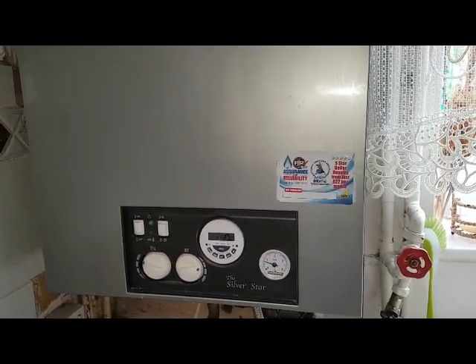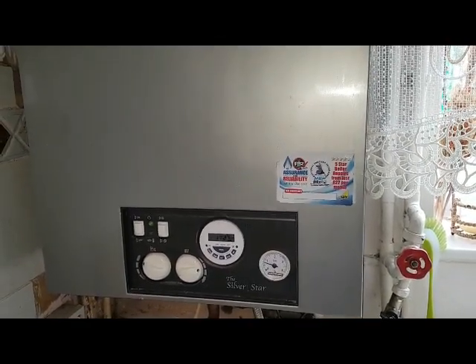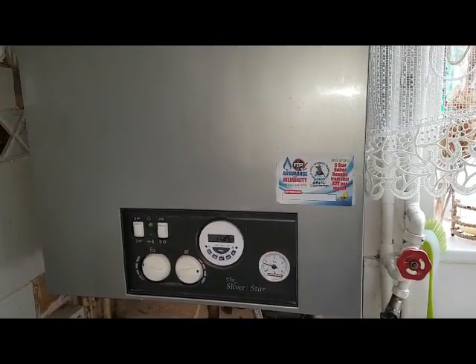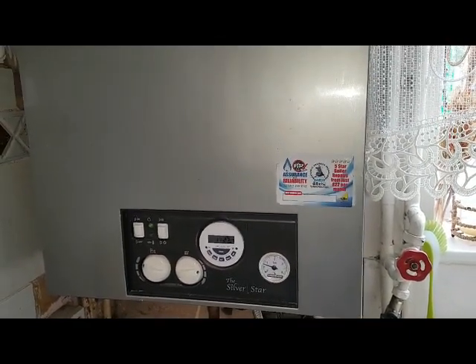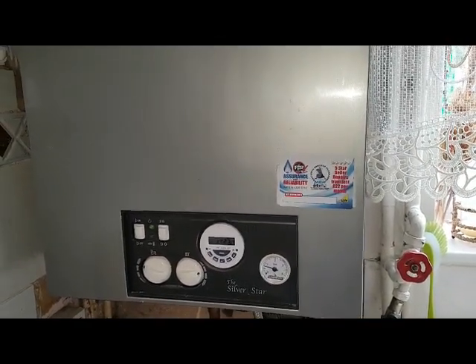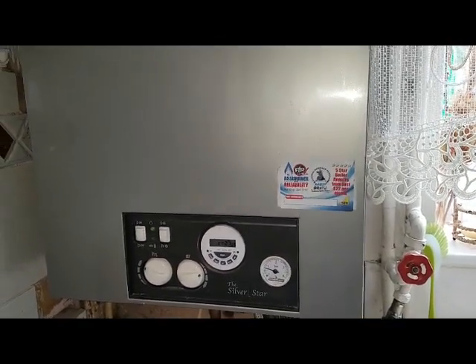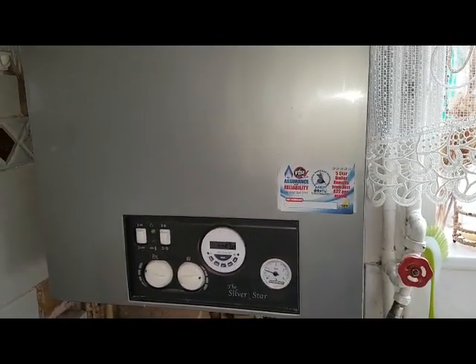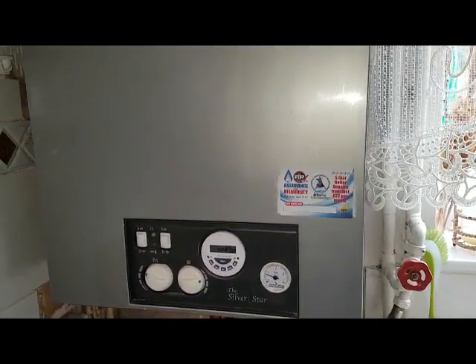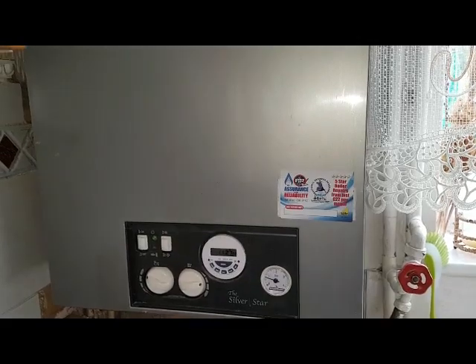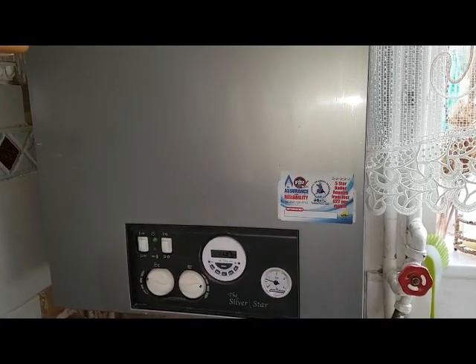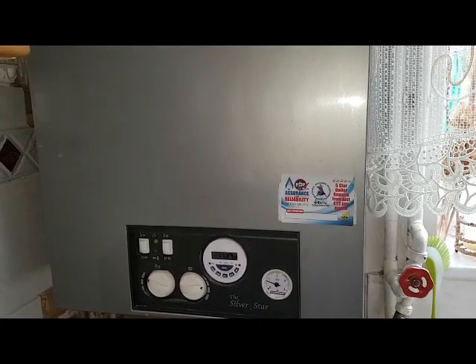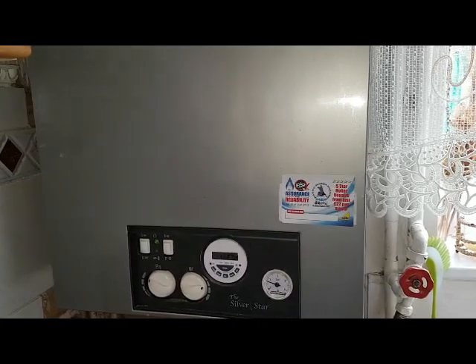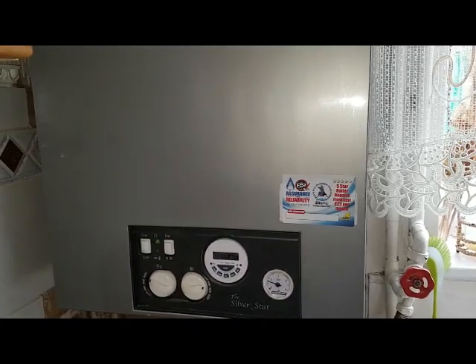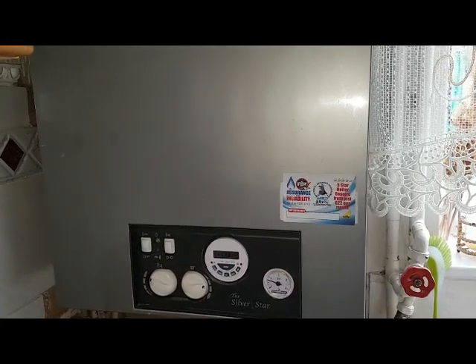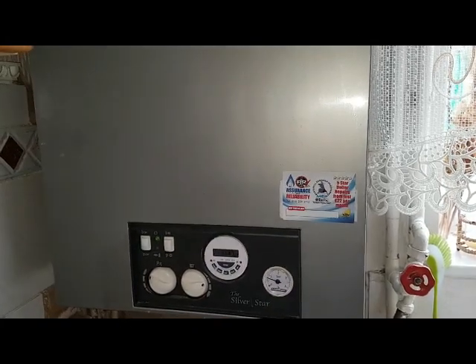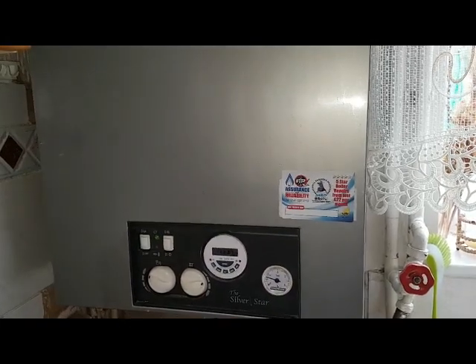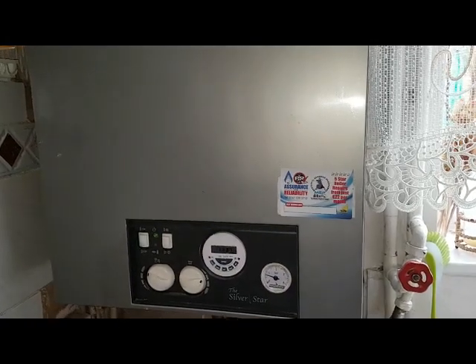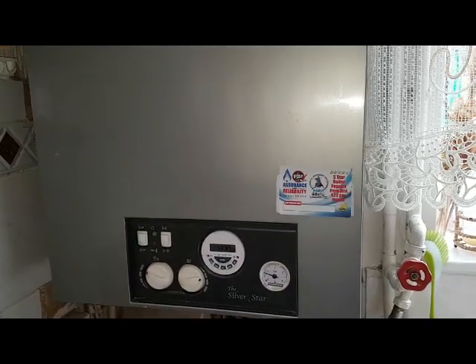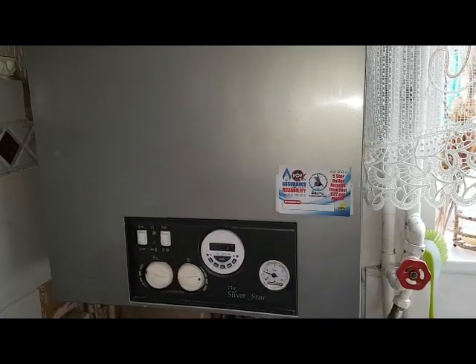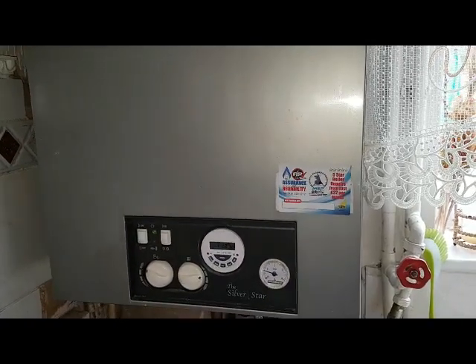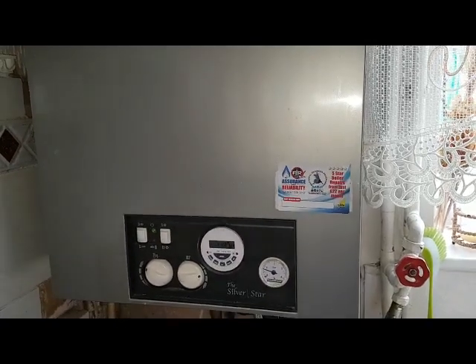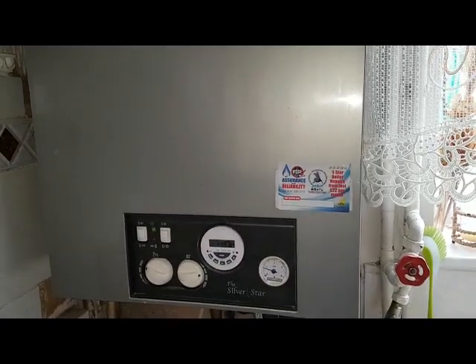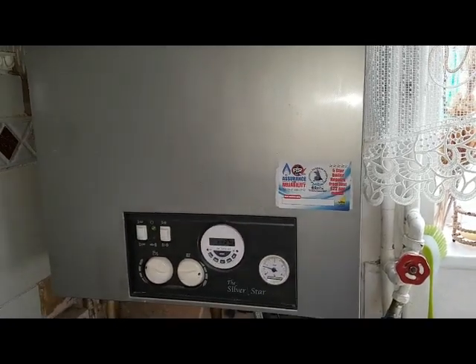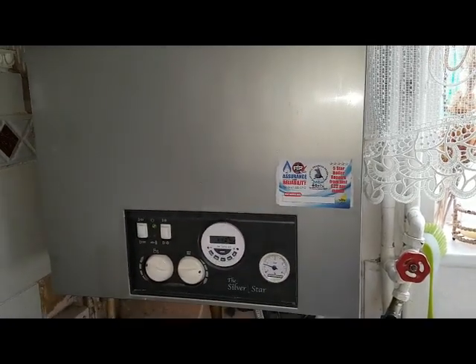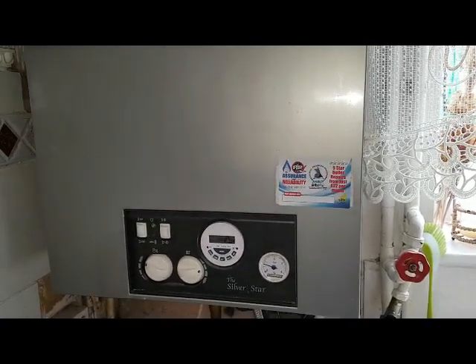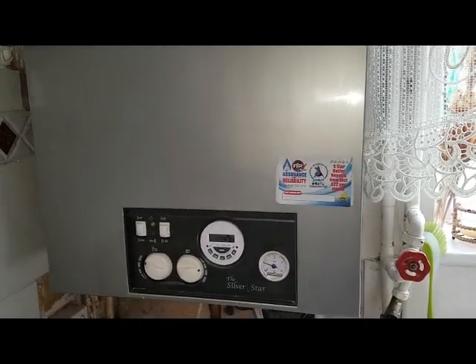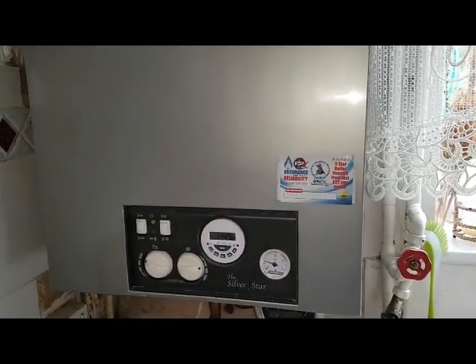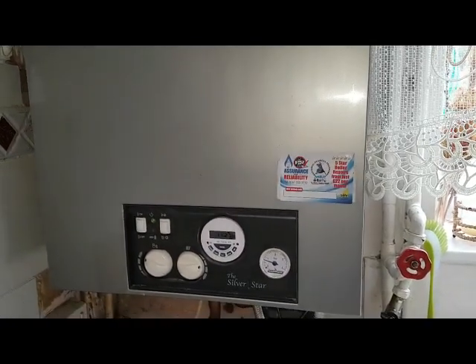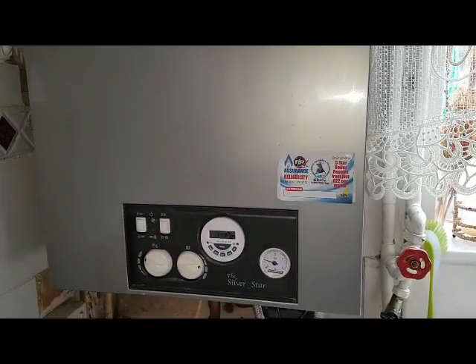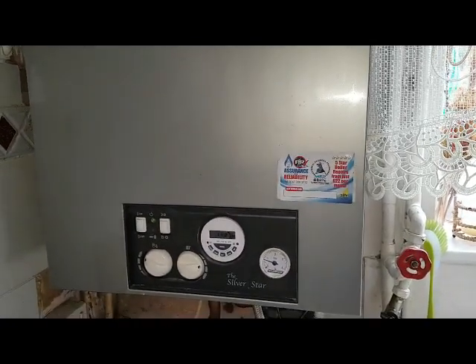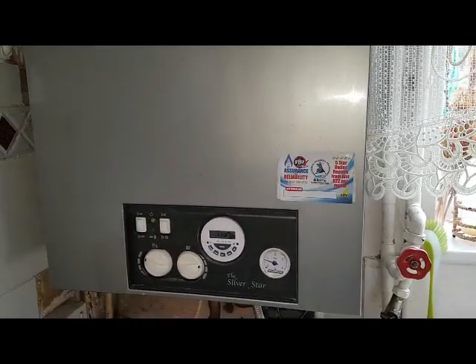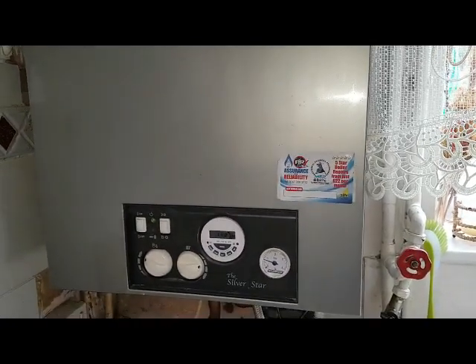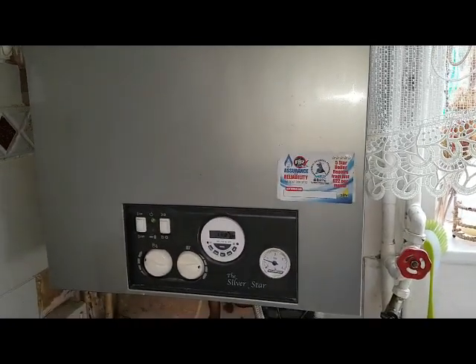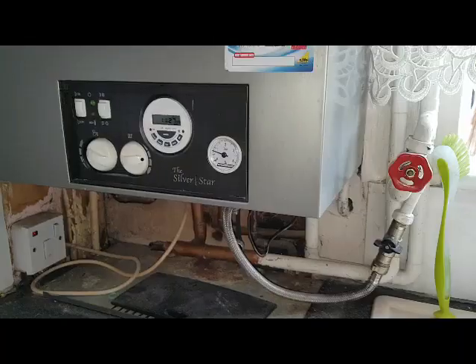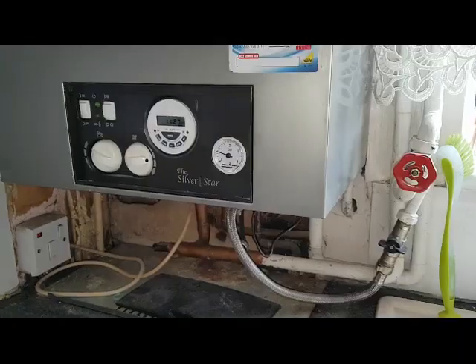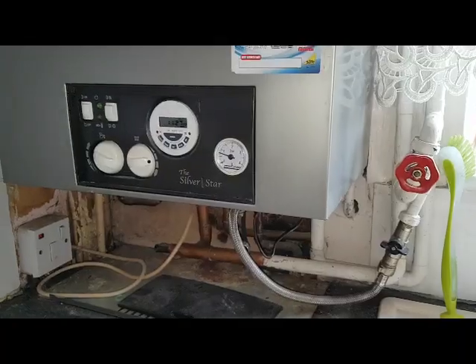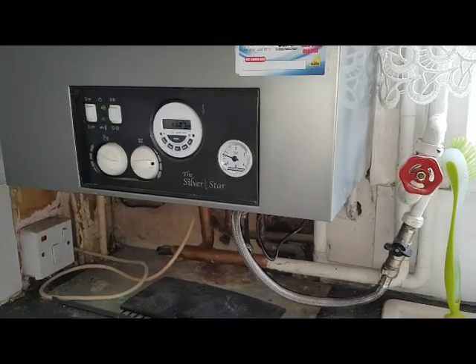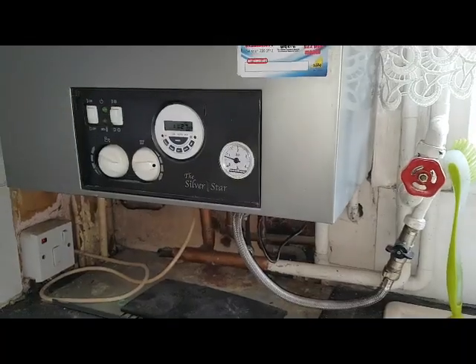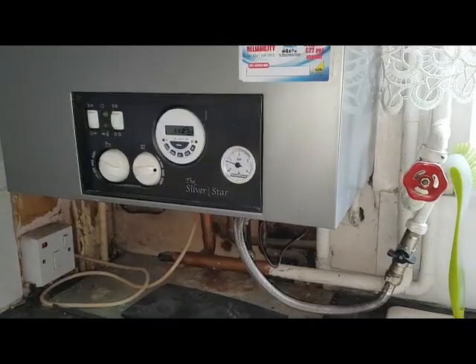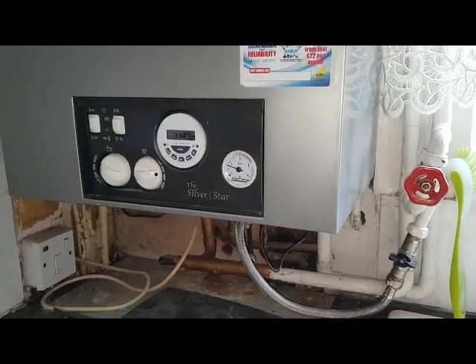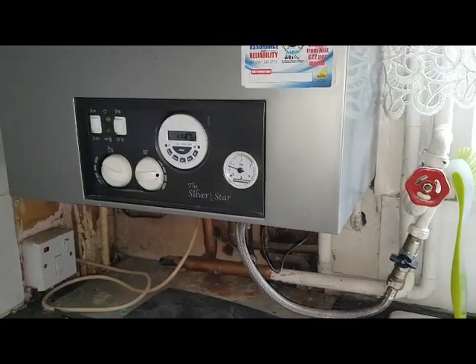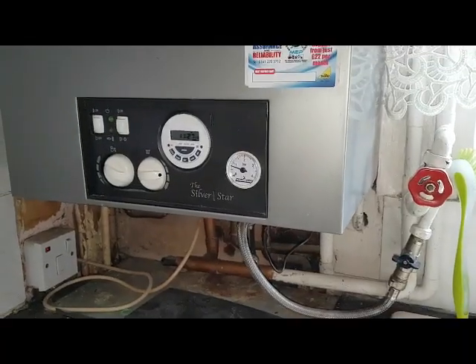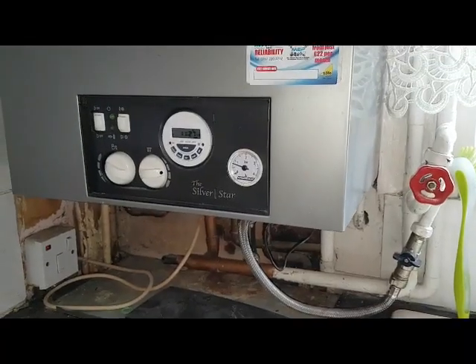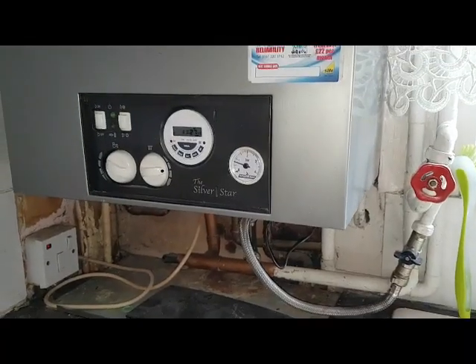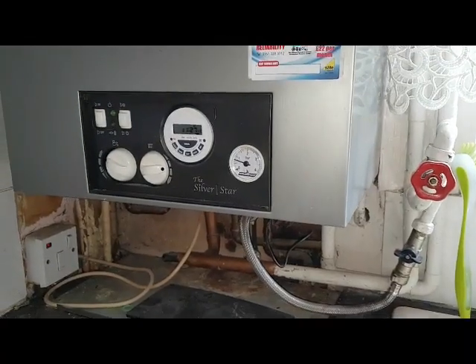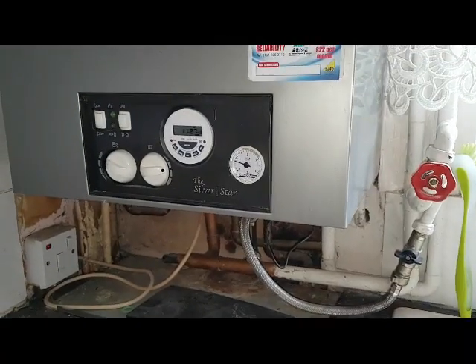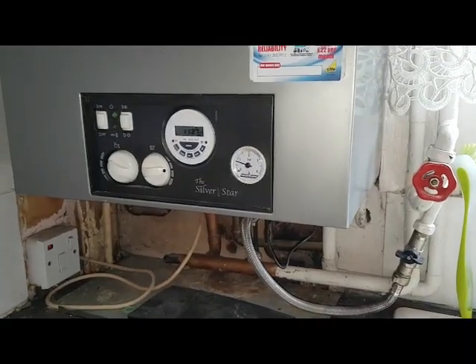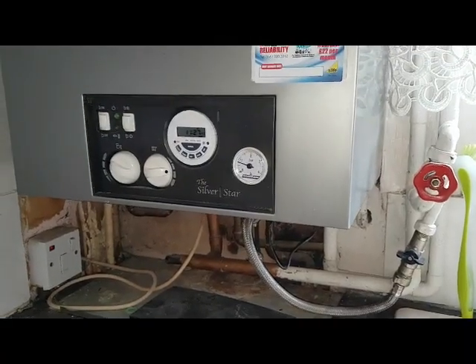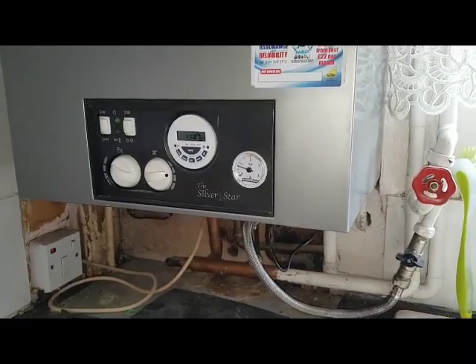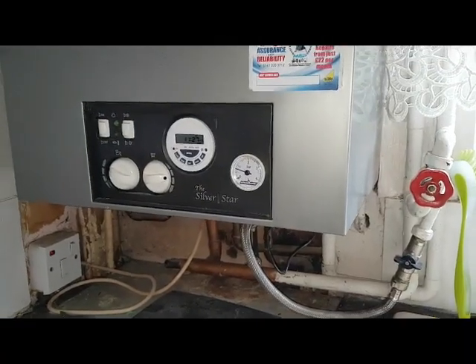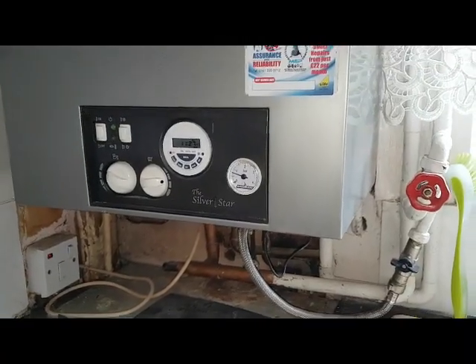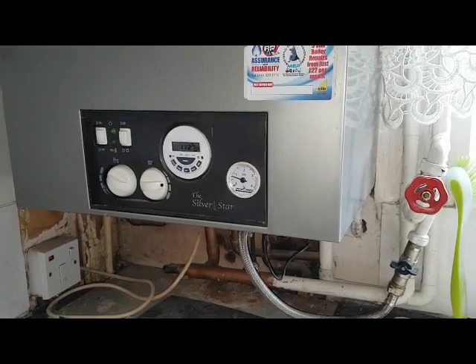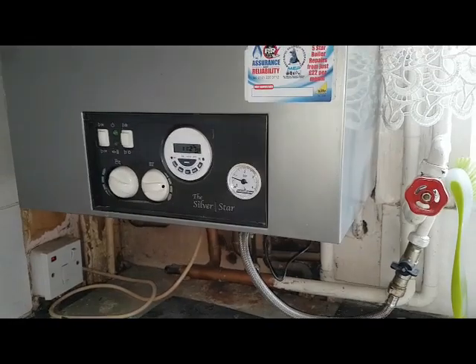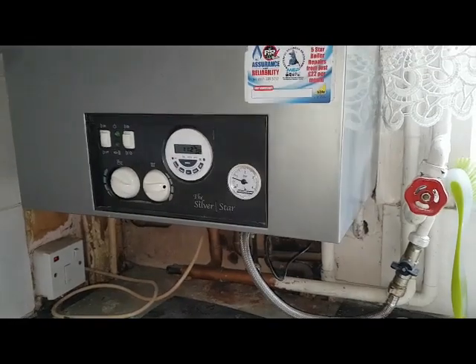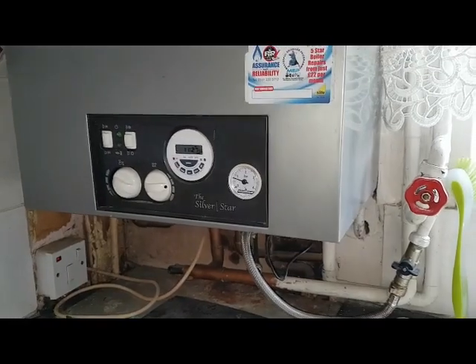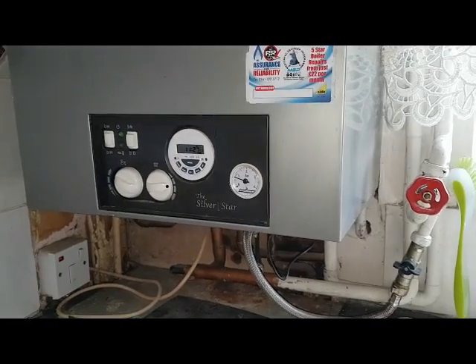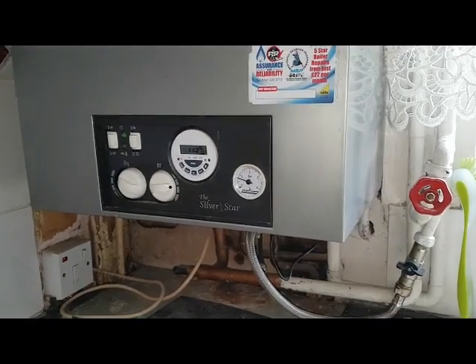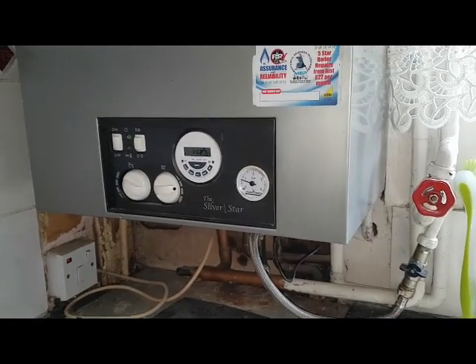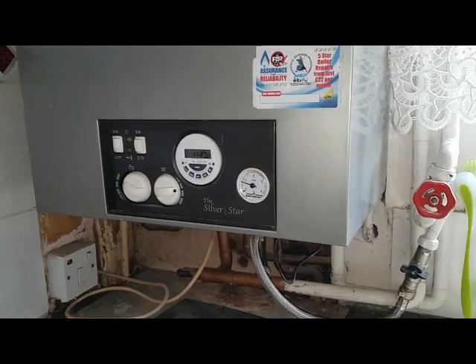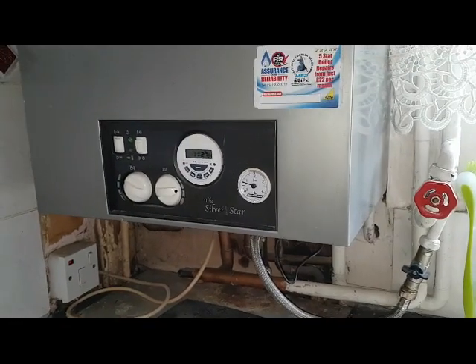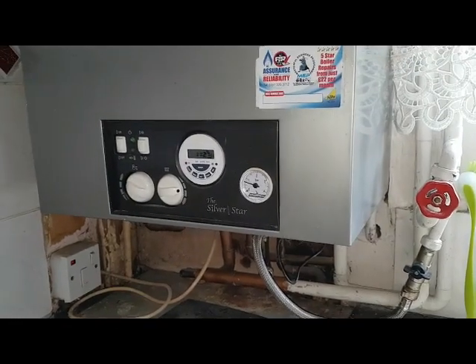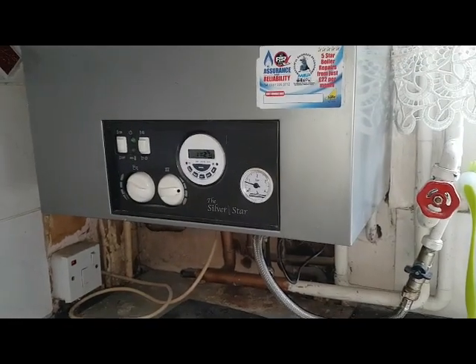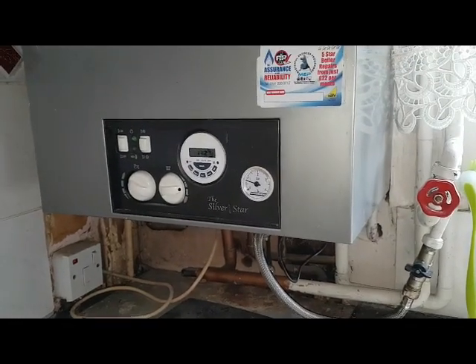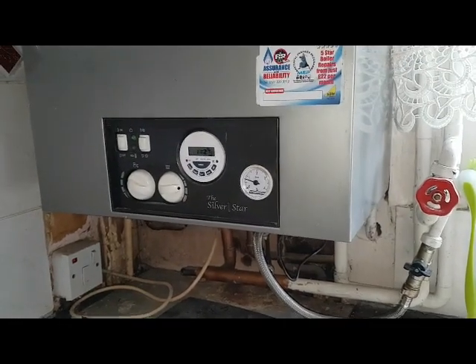We're going to take the case off and have a look inside. Before we do, I'll just go over removing this case.